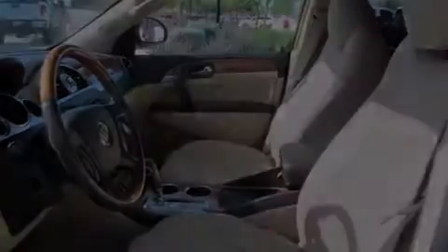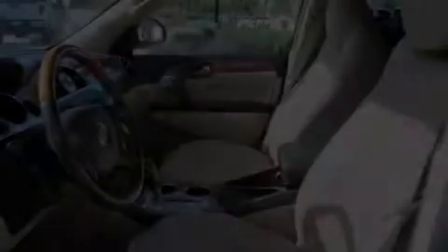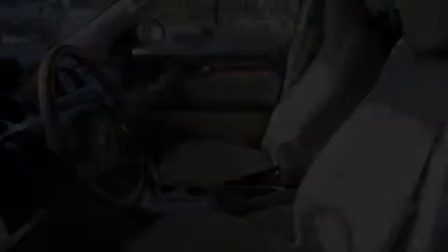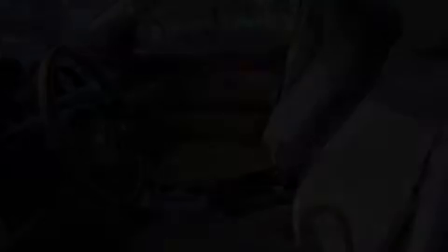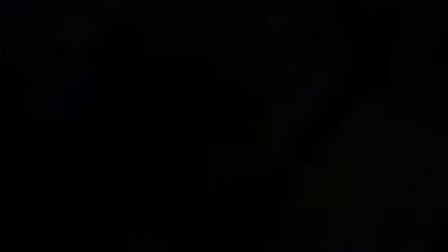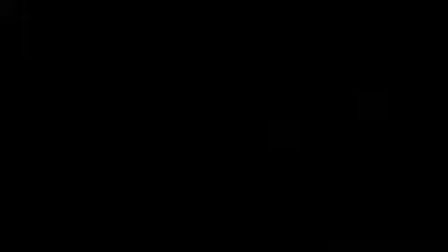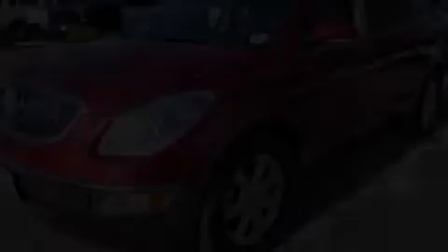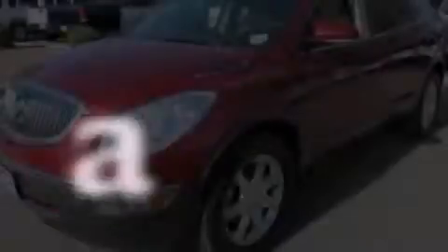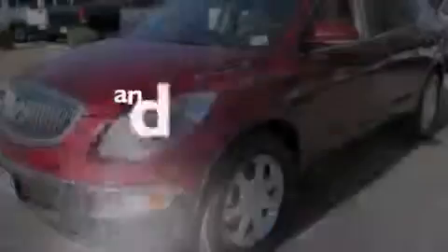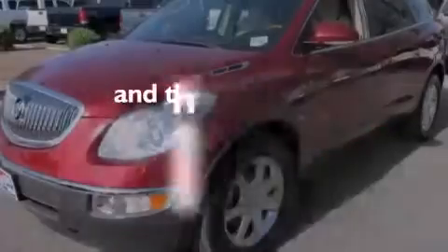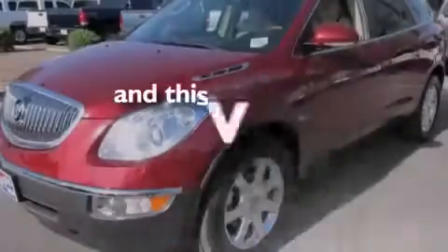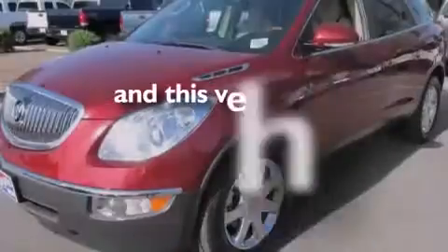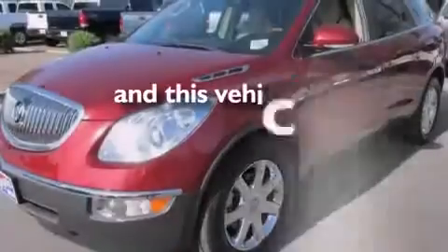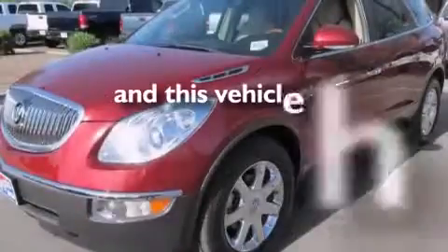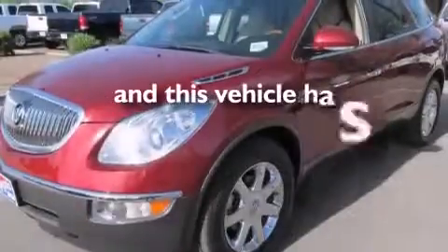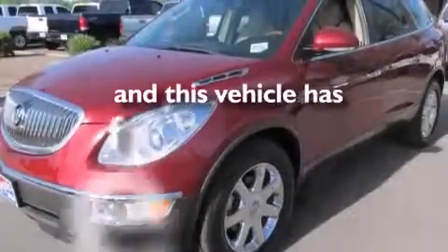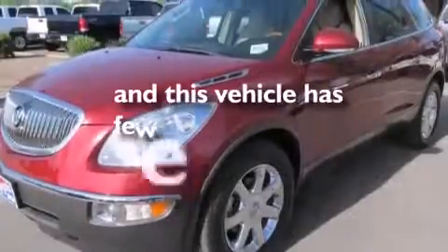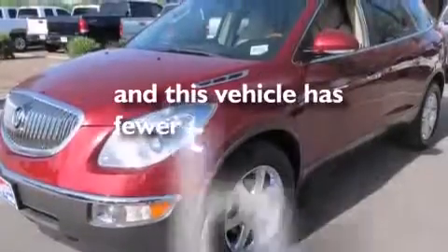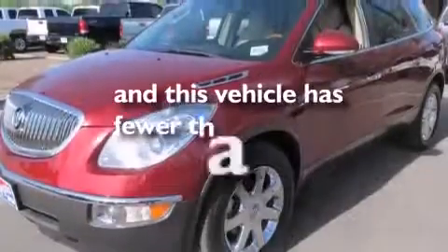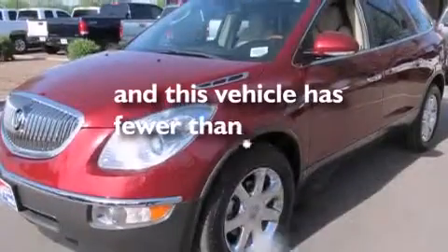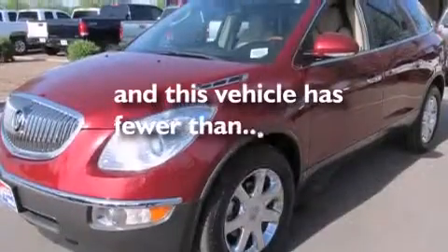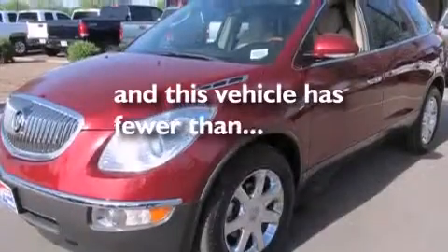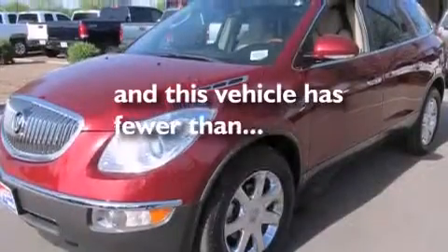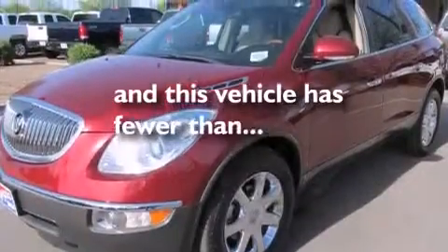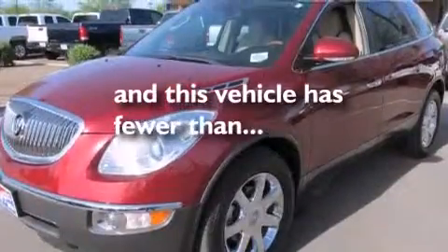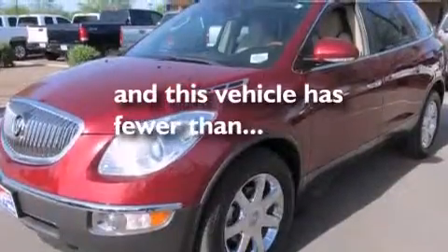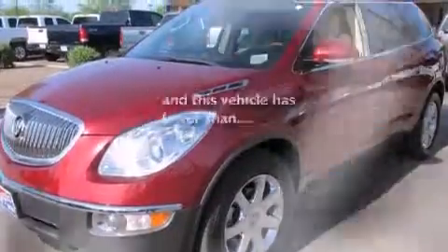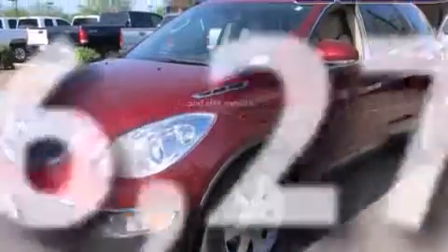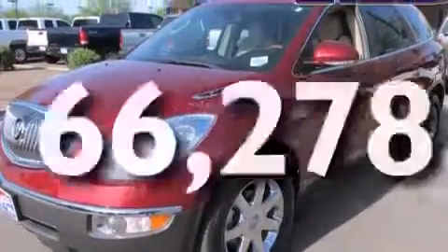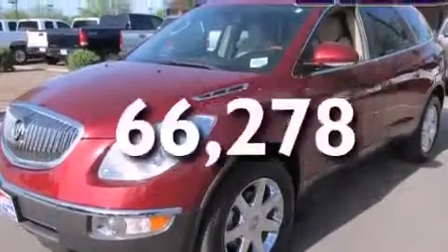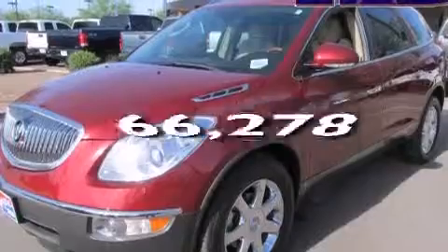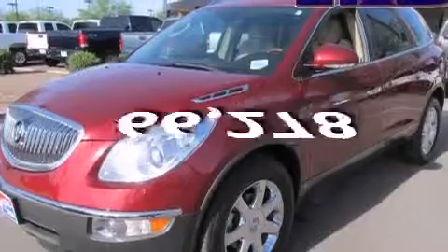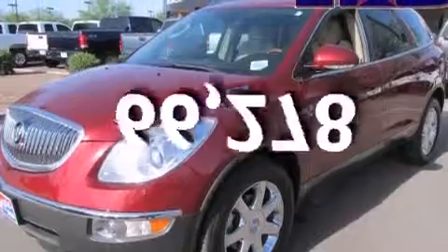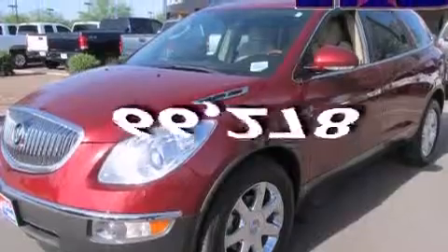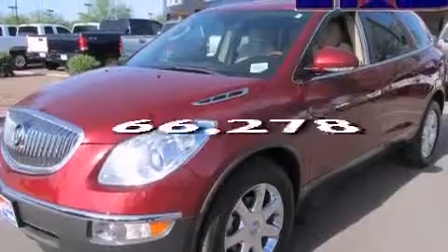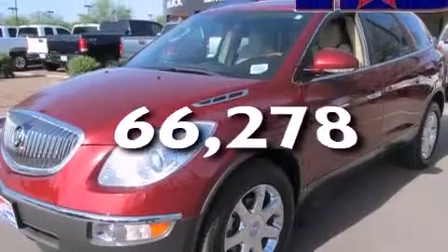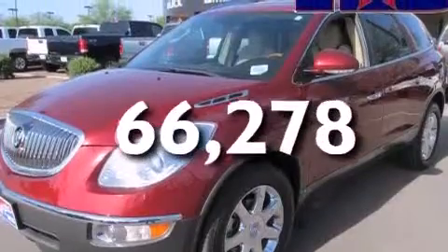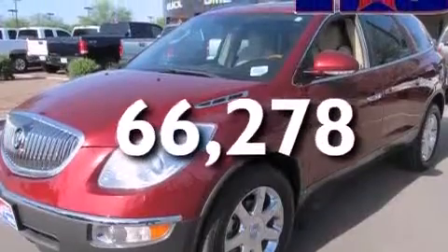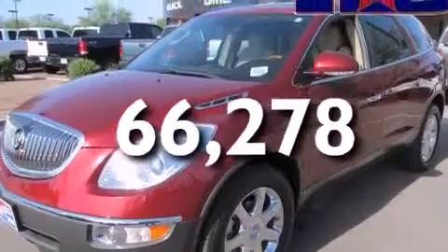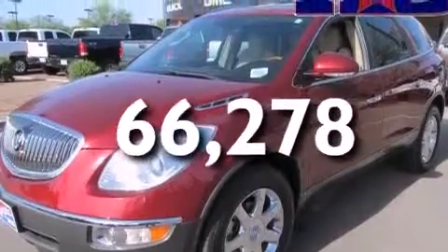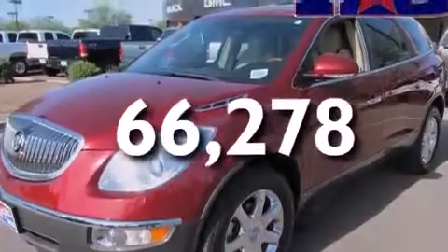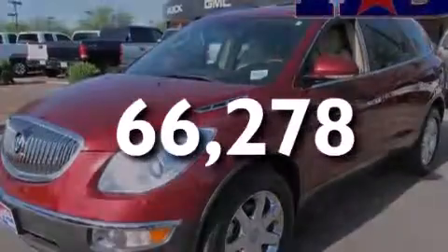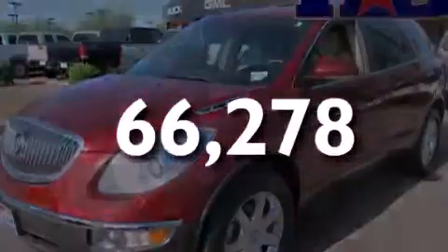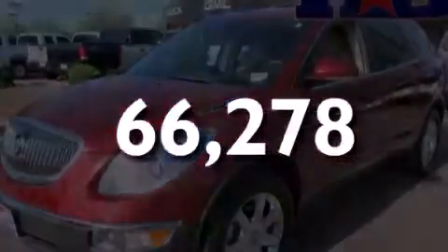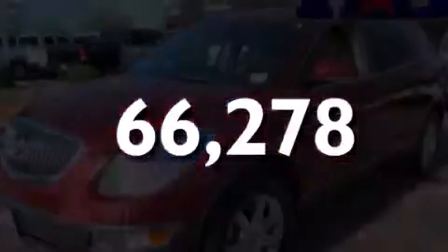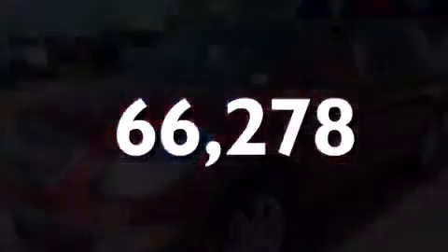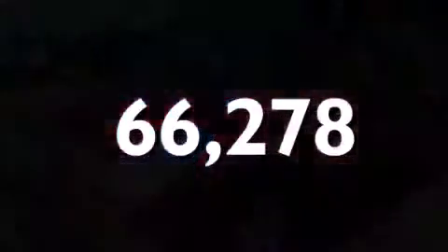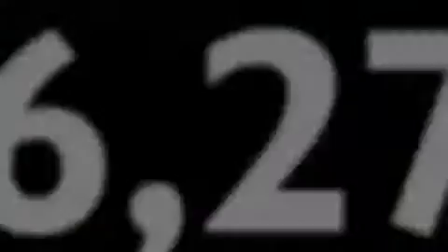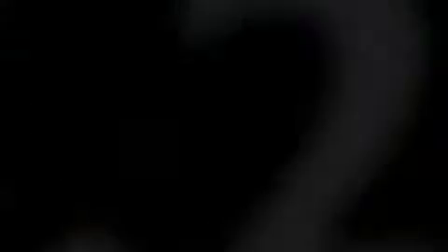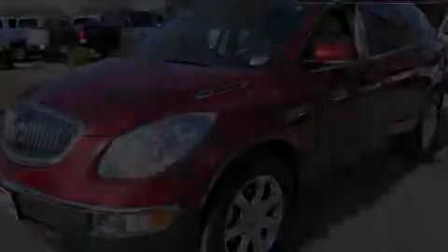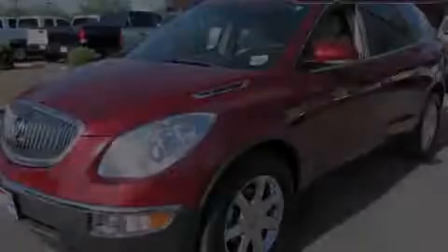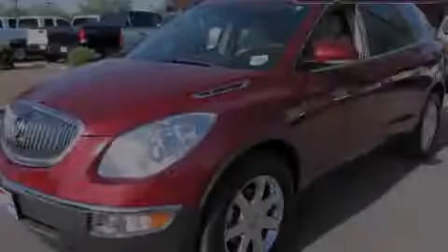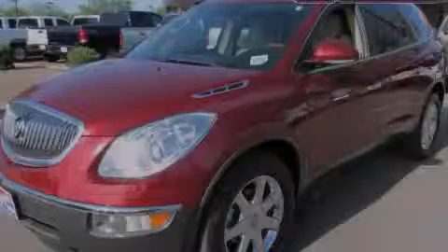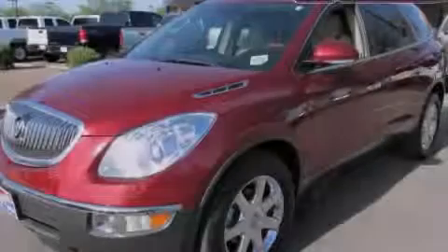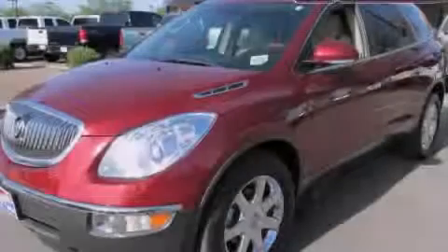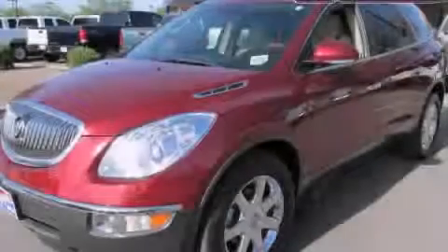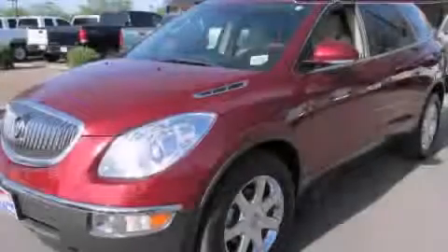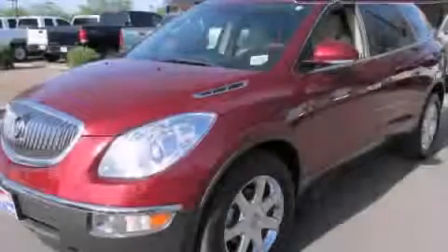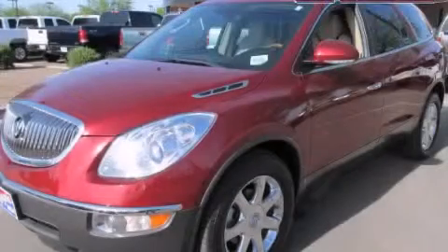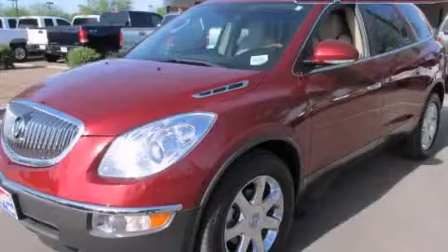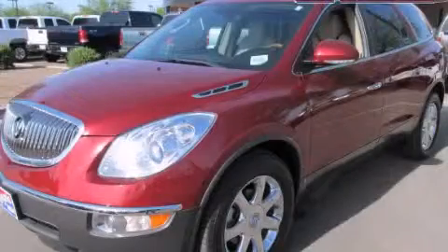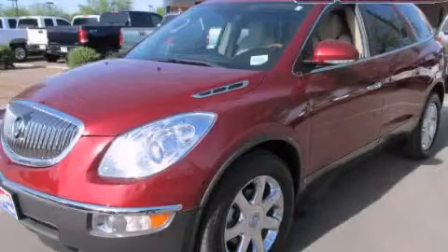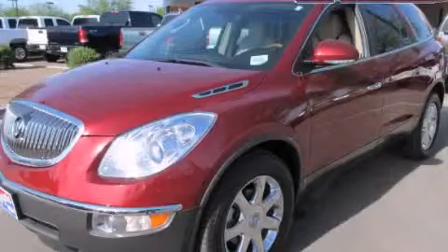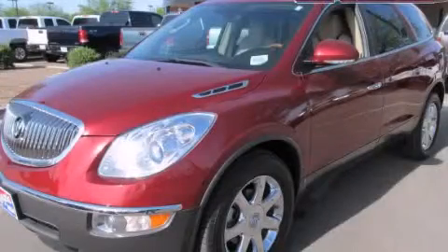This vehicle has less than 67,000 miles. Stop by today and test drive this vehicle for yourself.